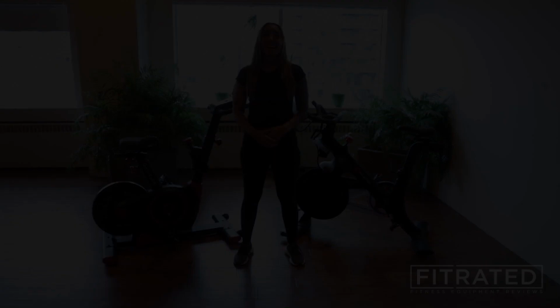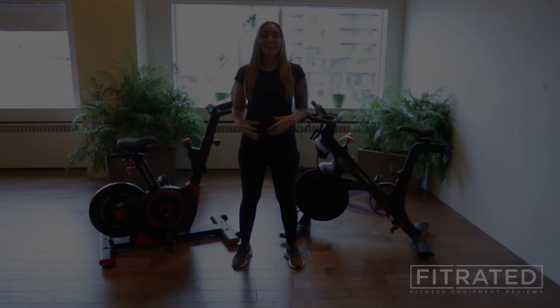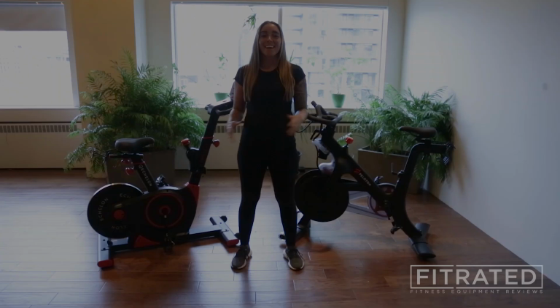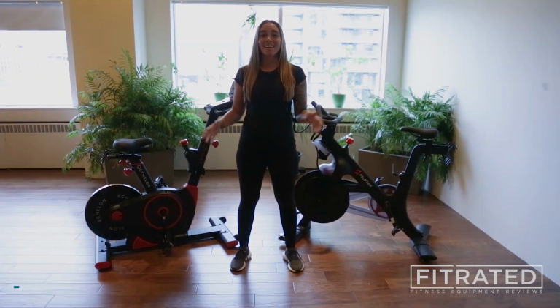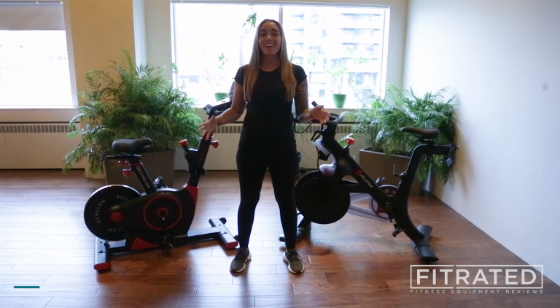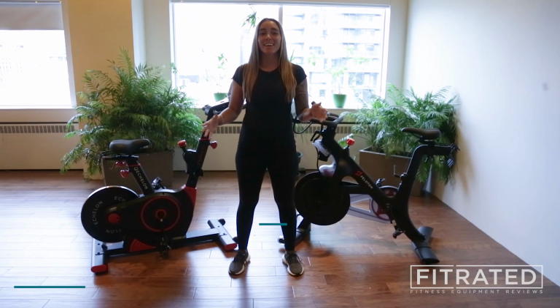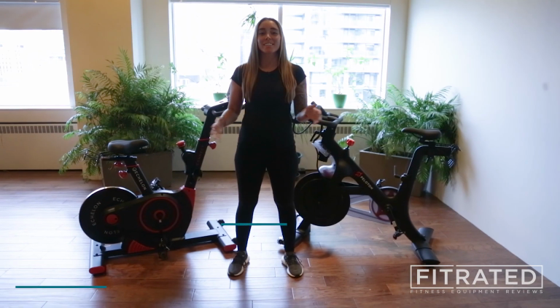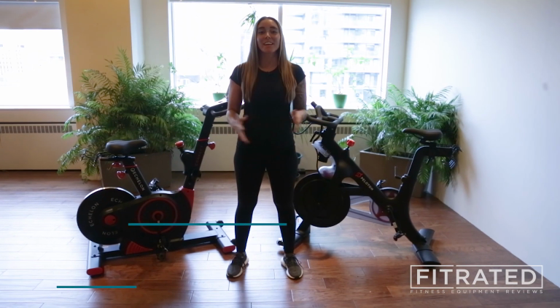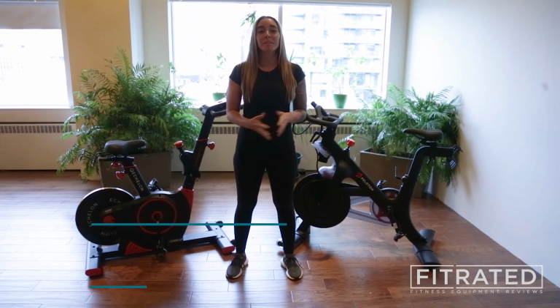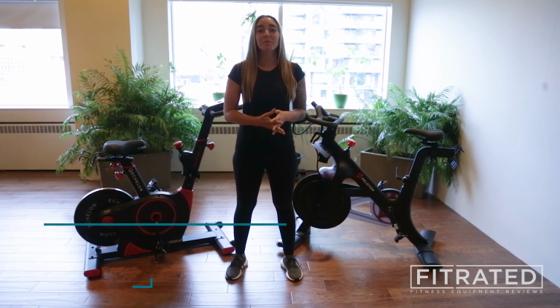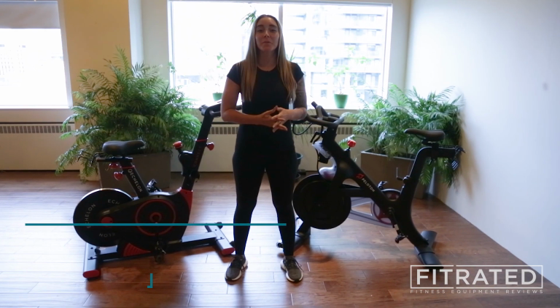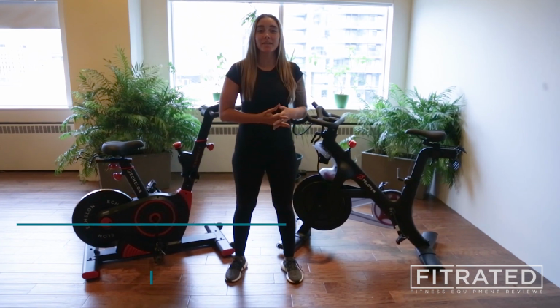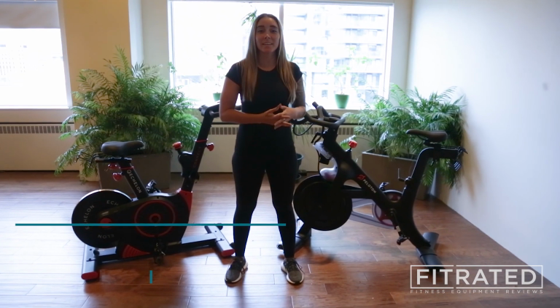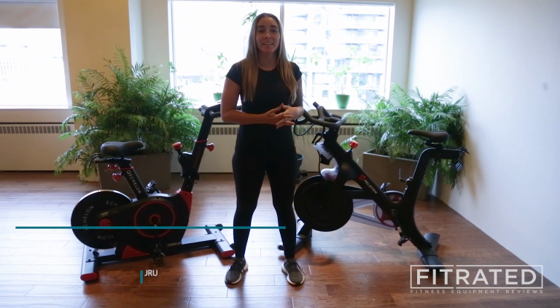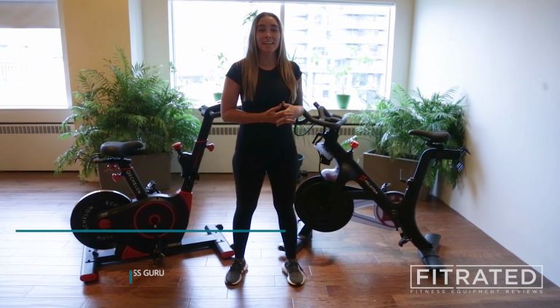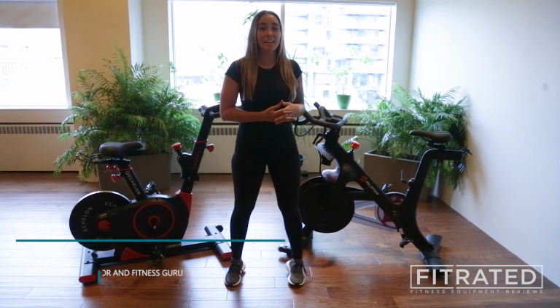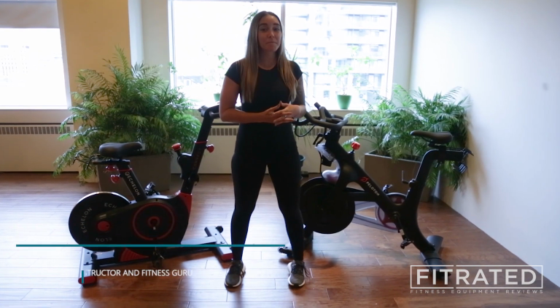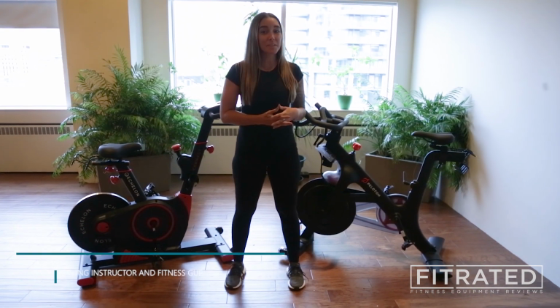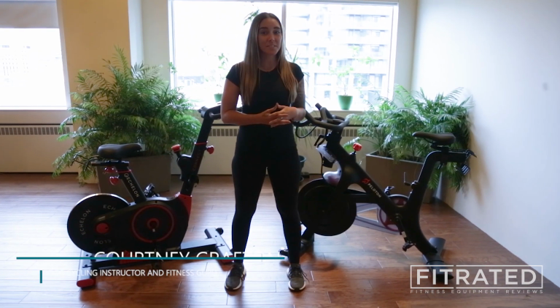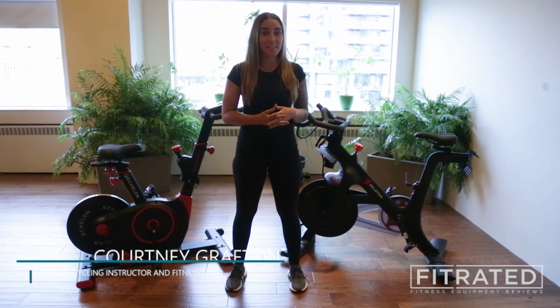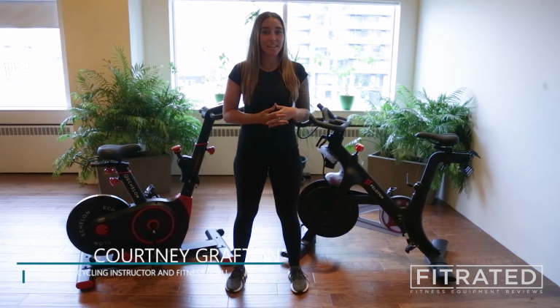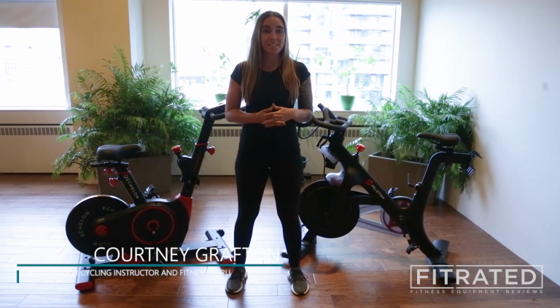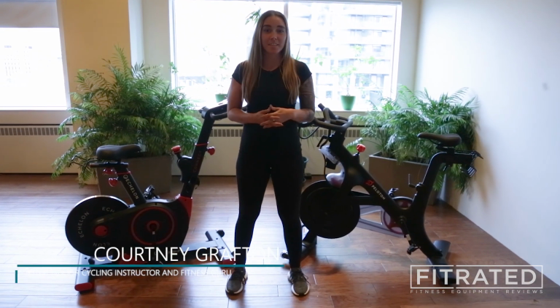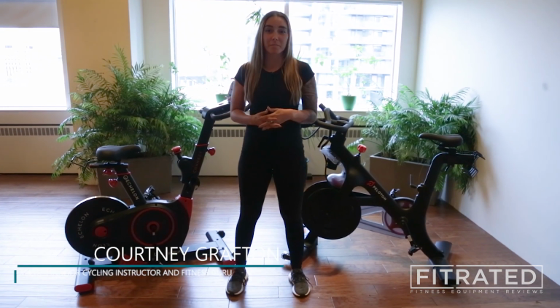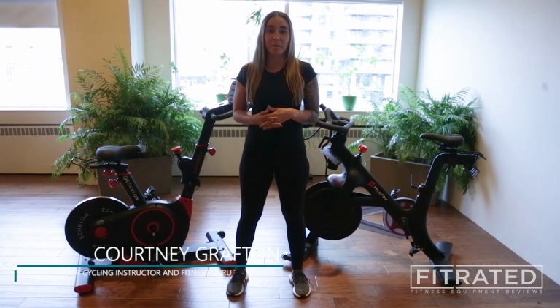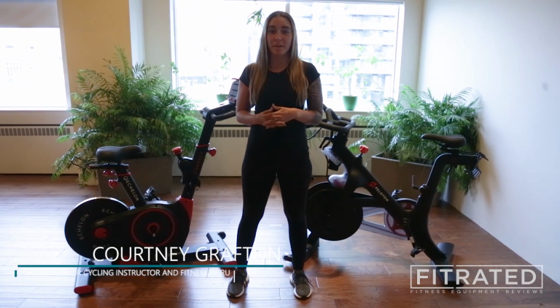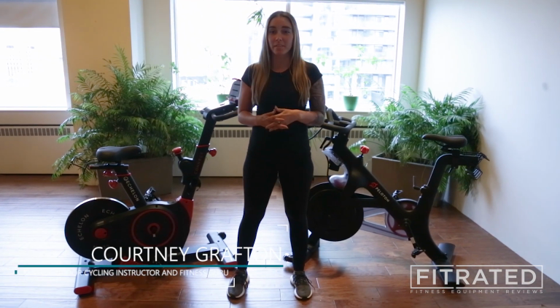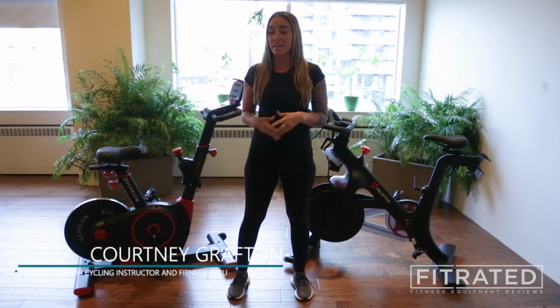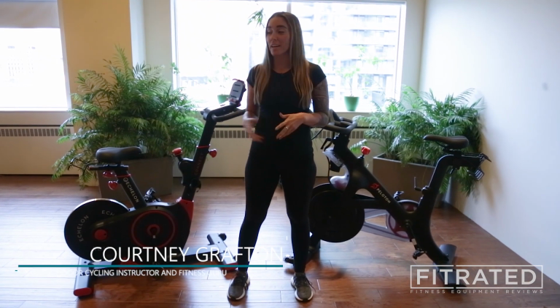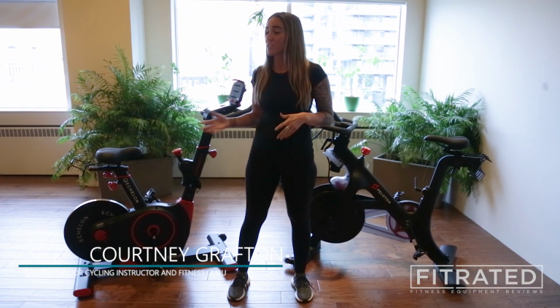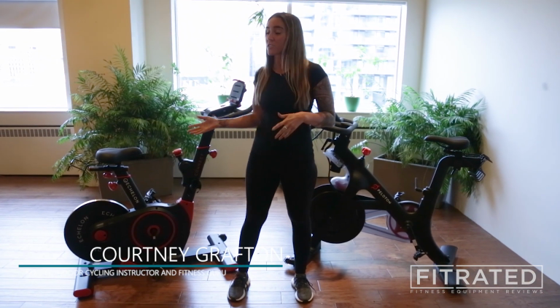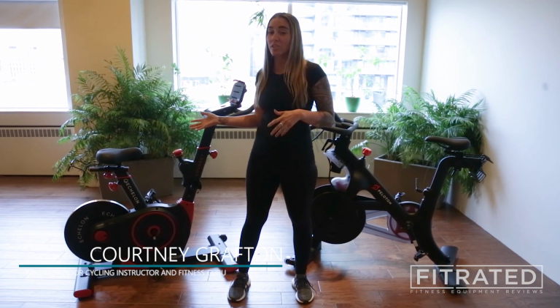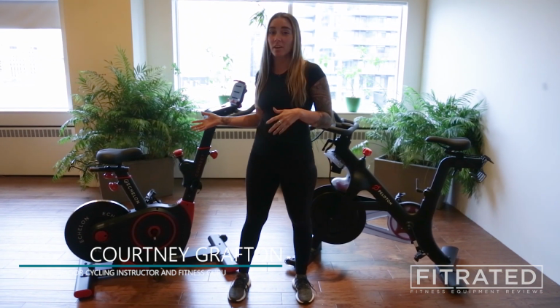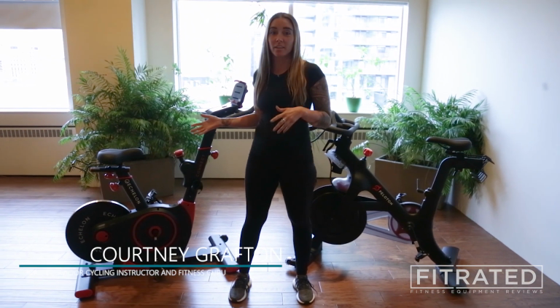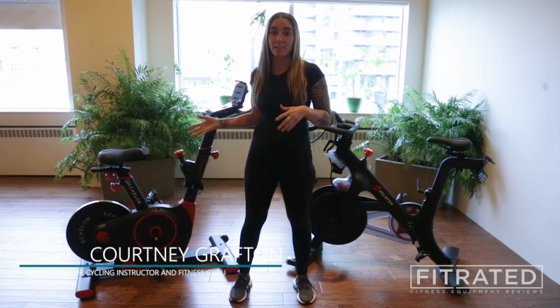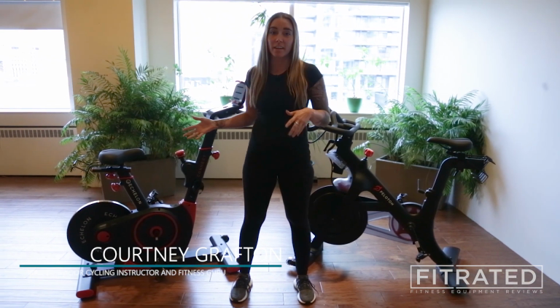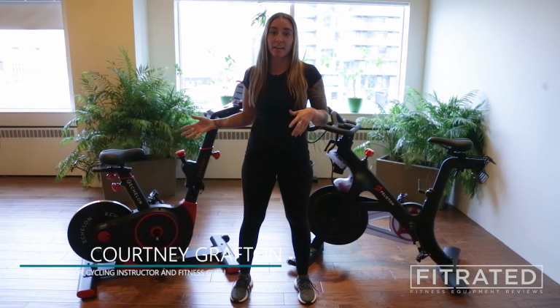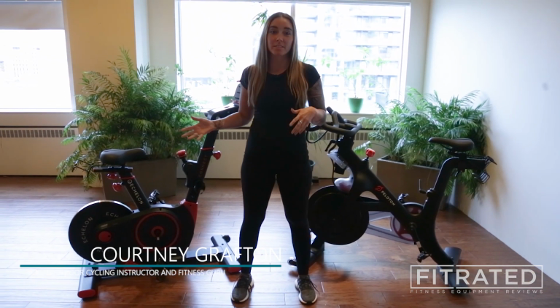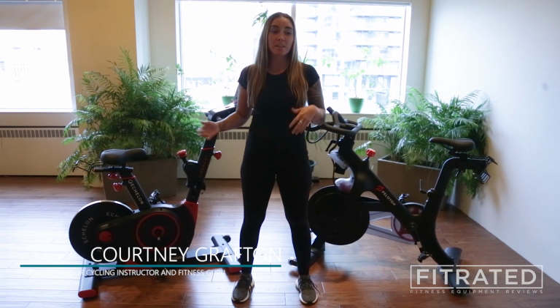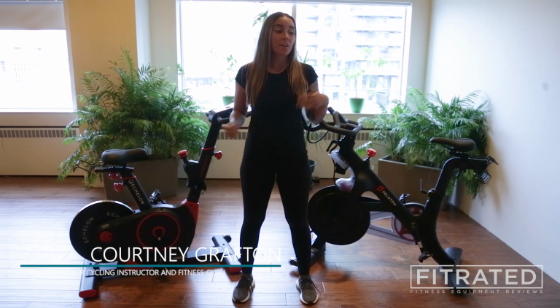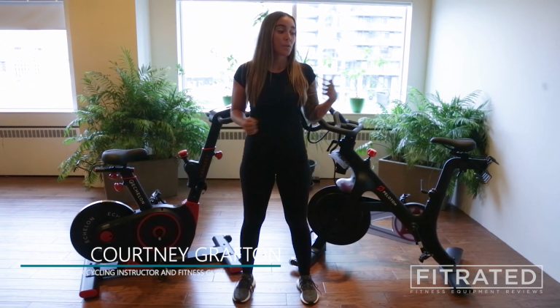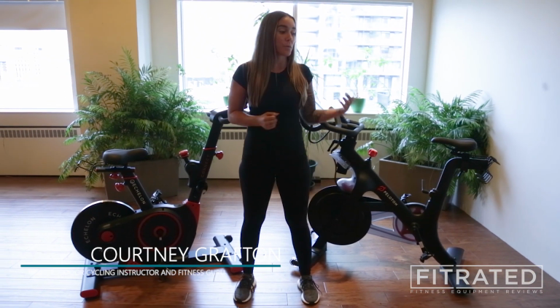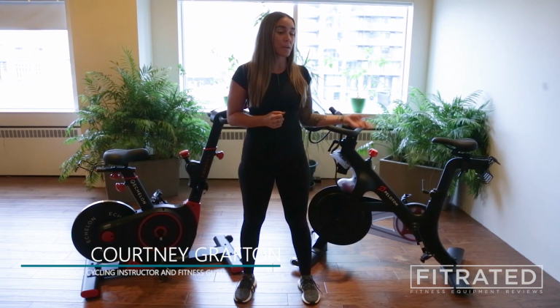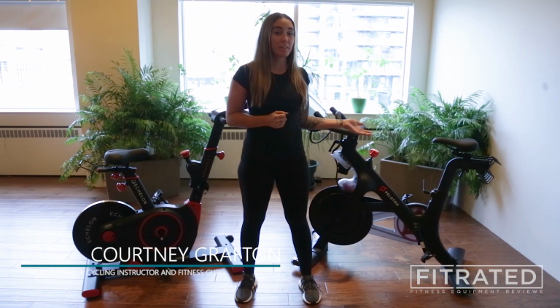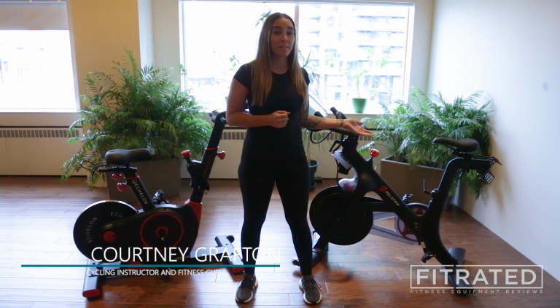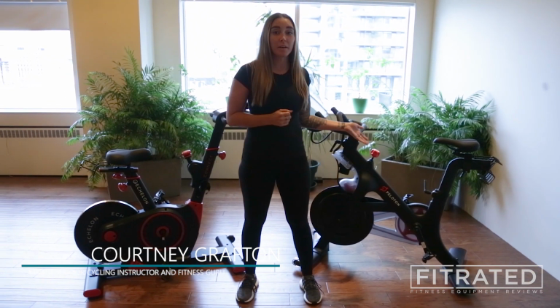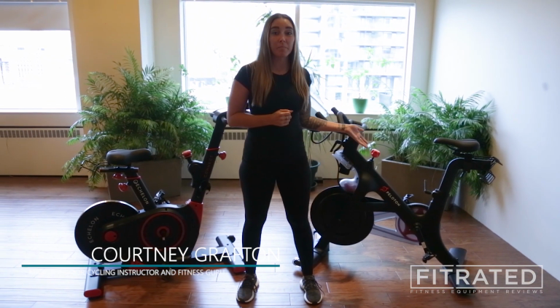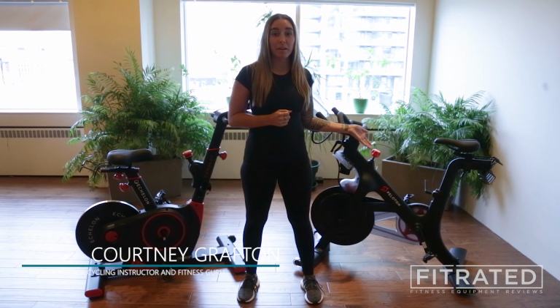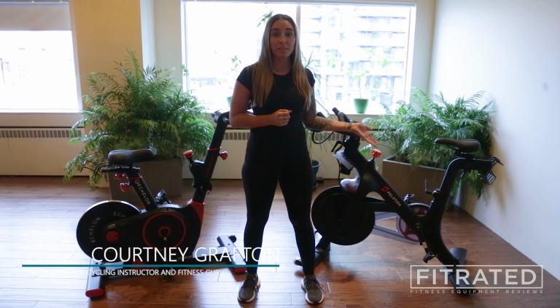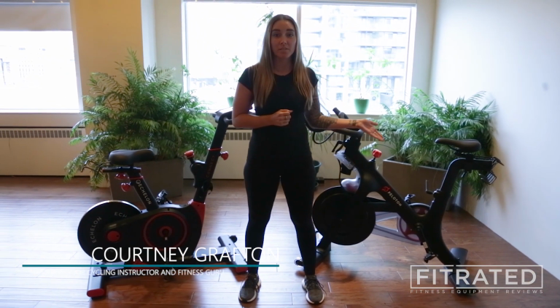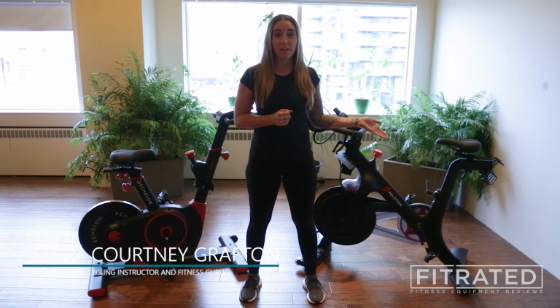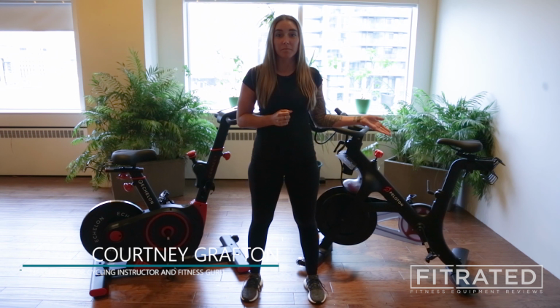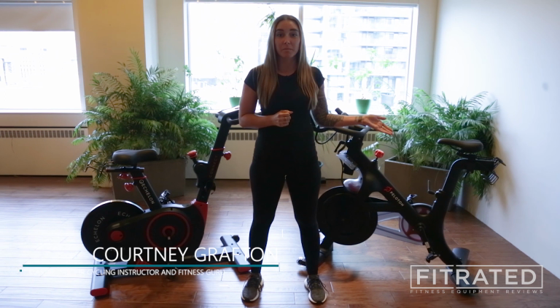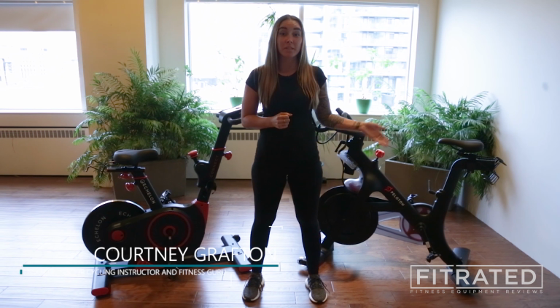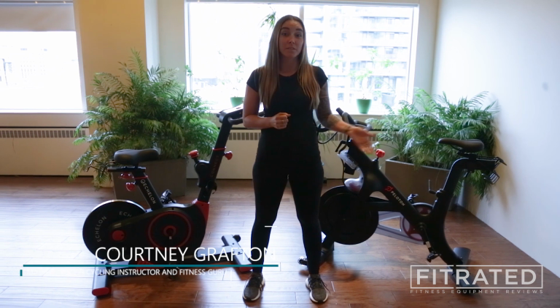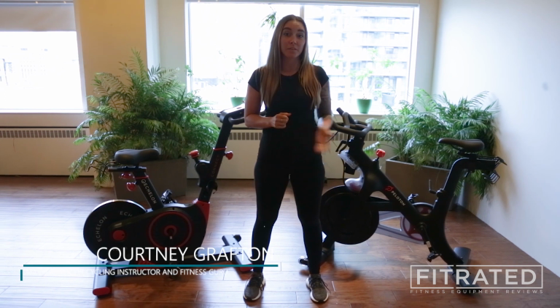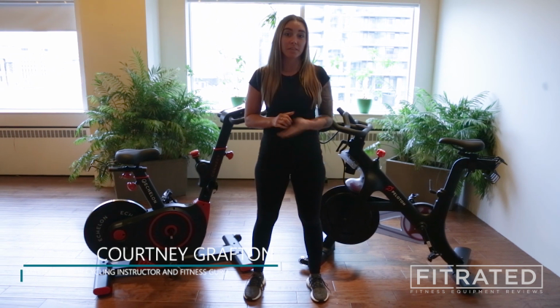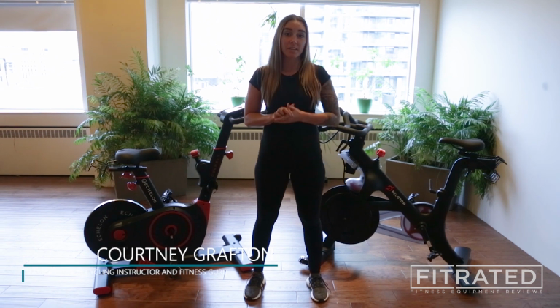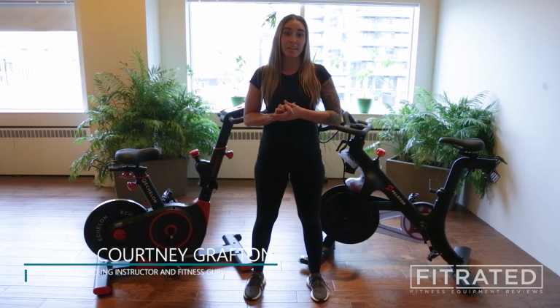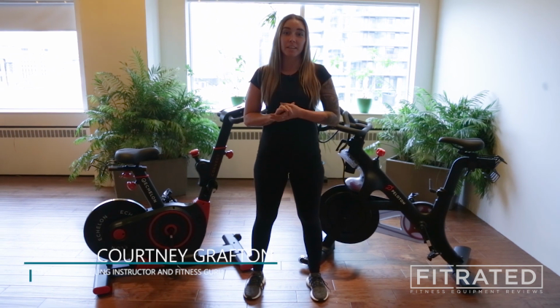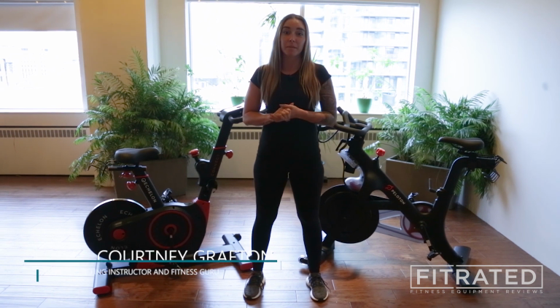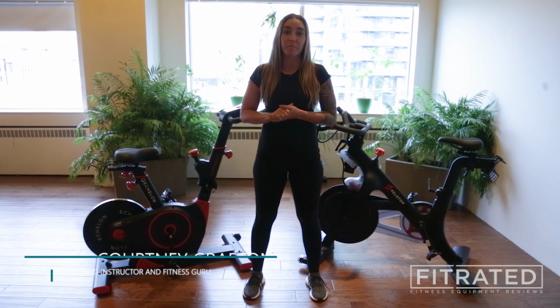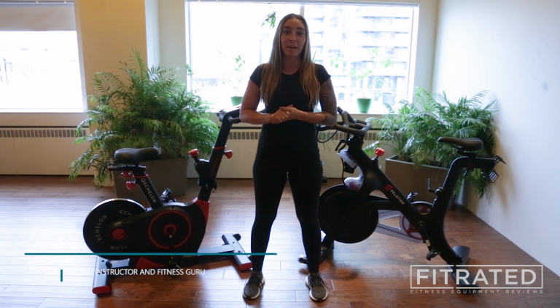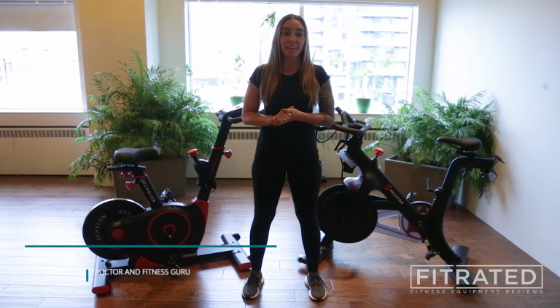Hey guys, I'm Courtney and I'm here today to compare the Echelon Connect with the Peloton Indoor Cycling Bike.